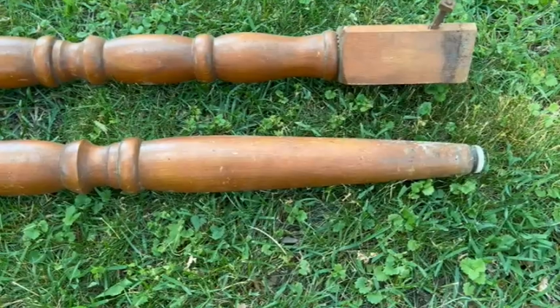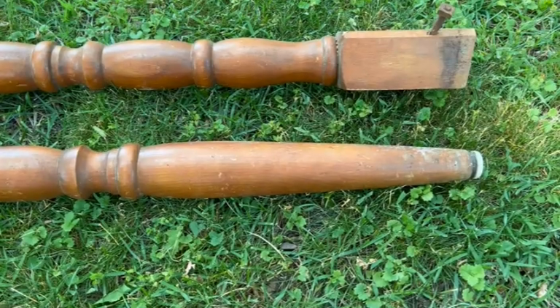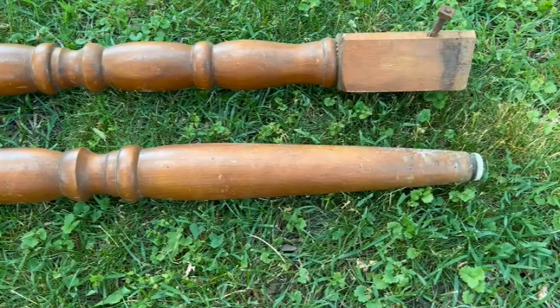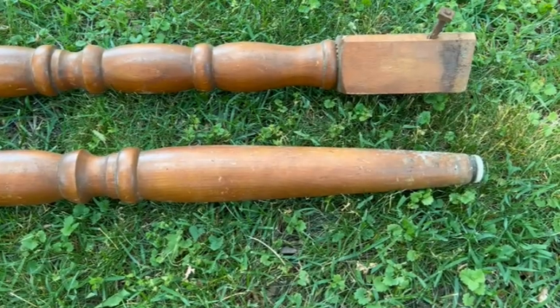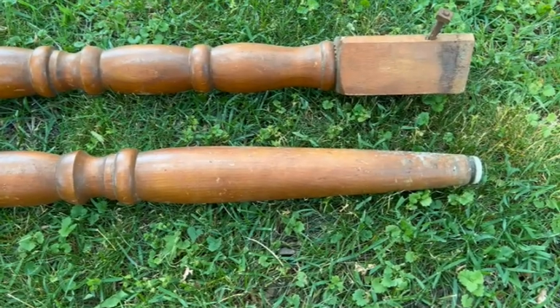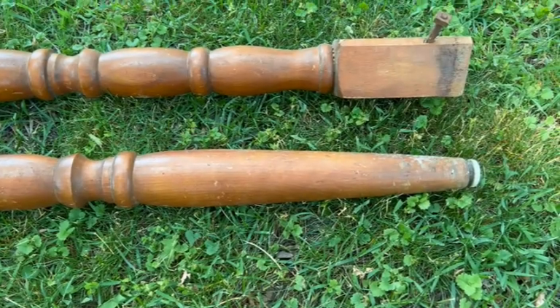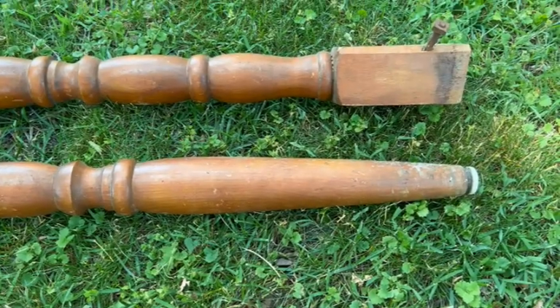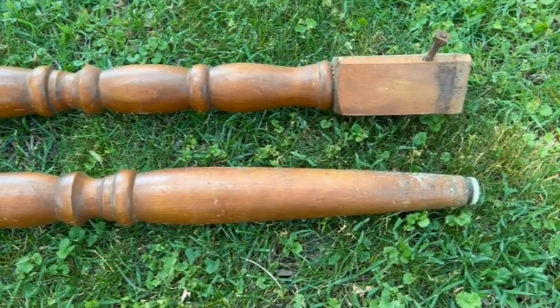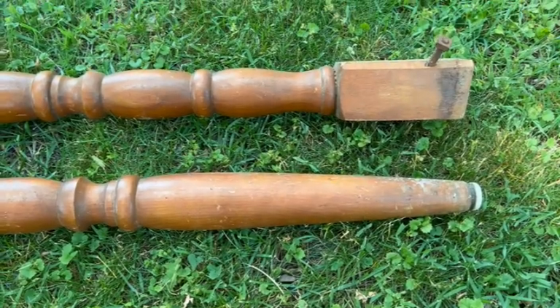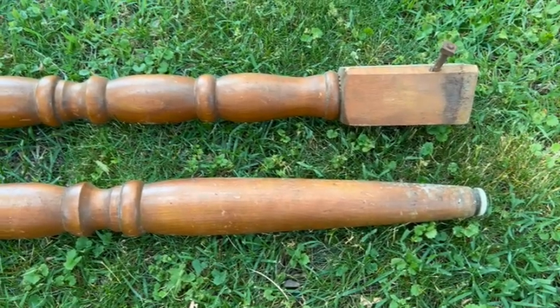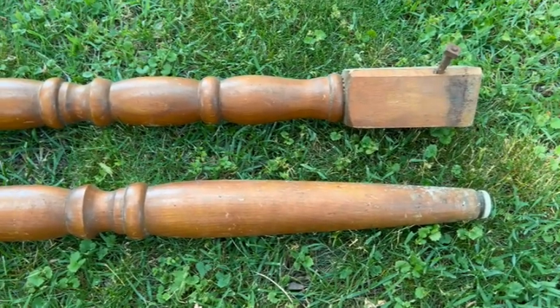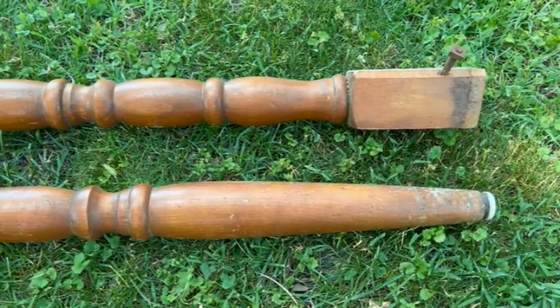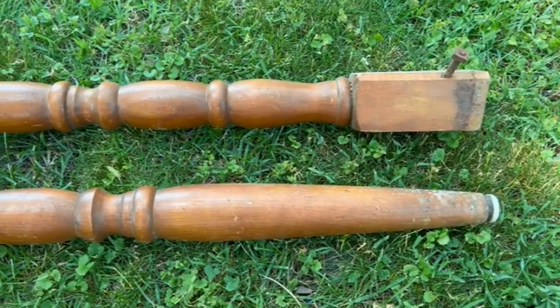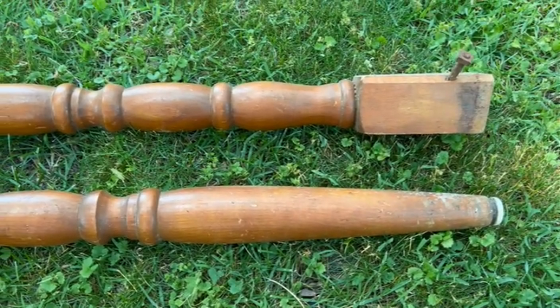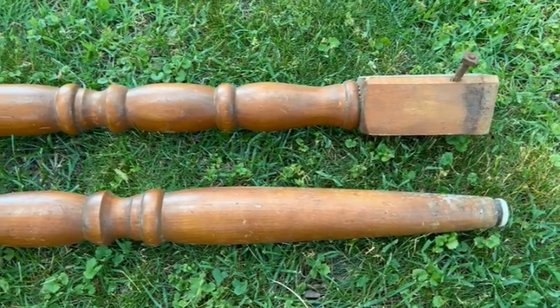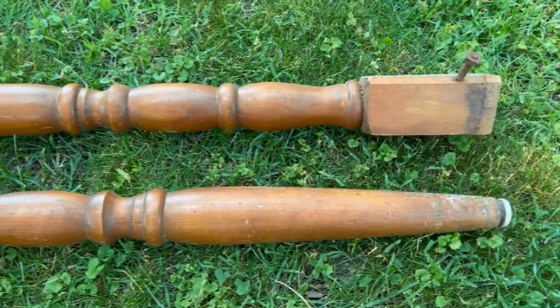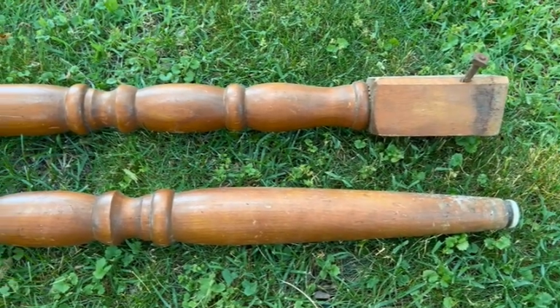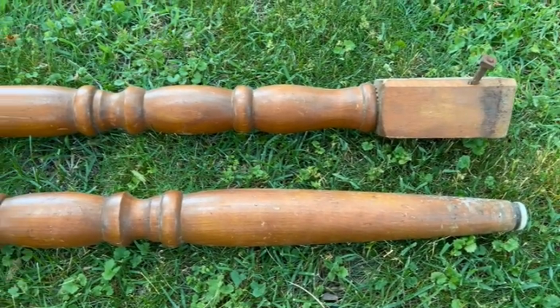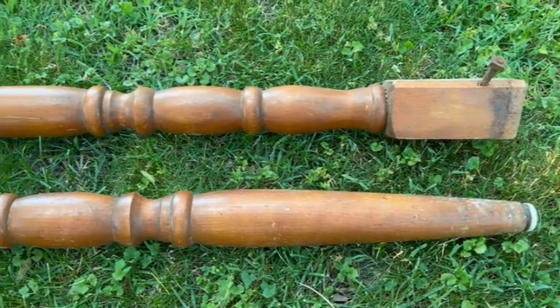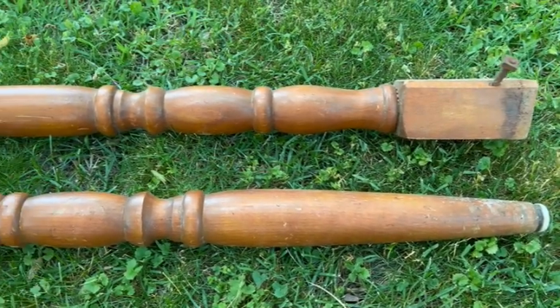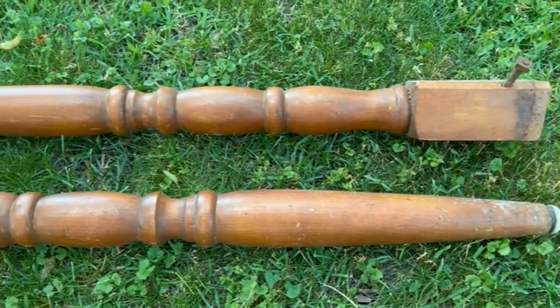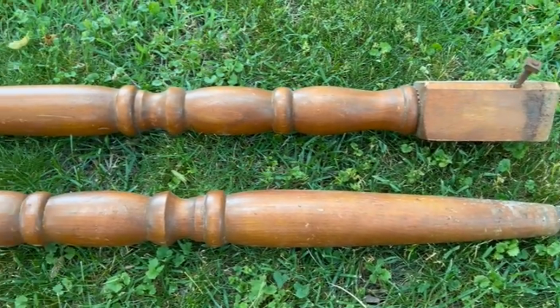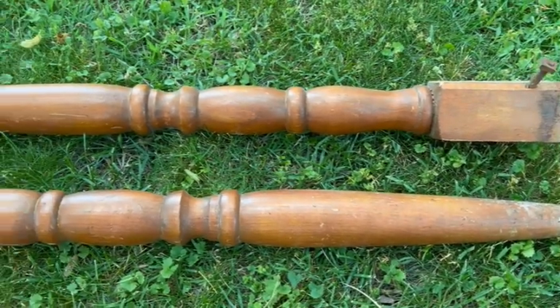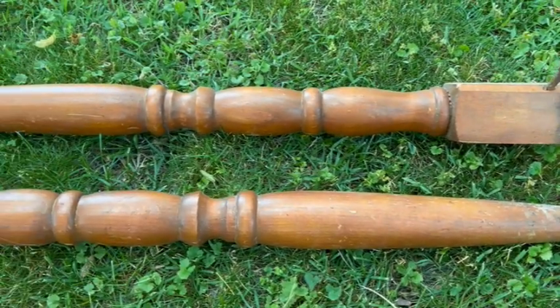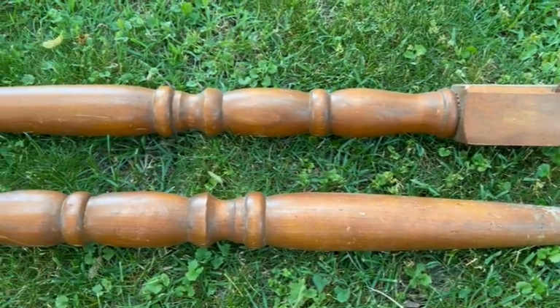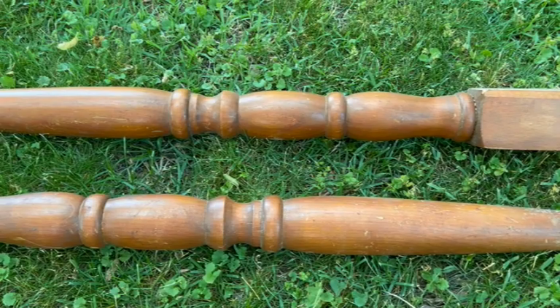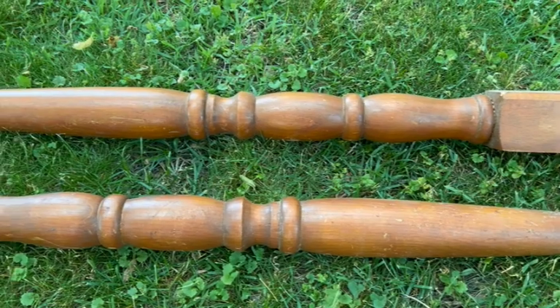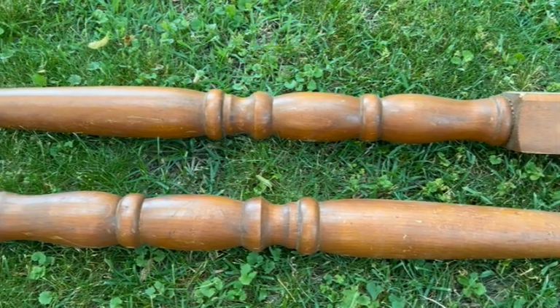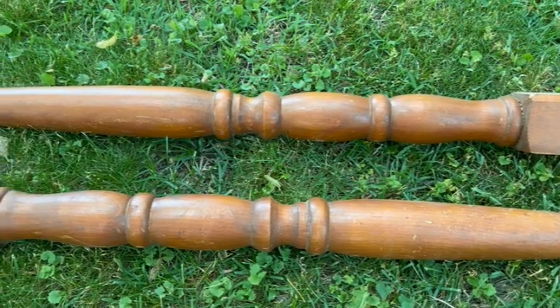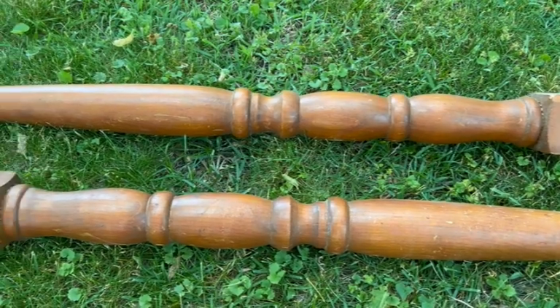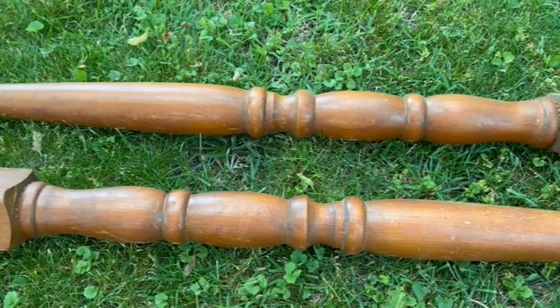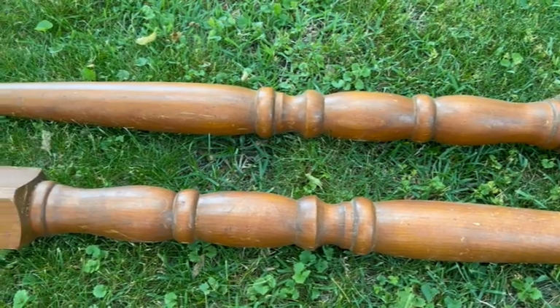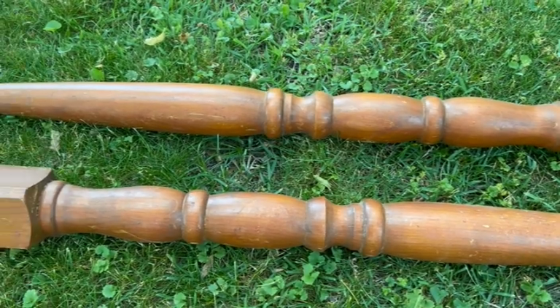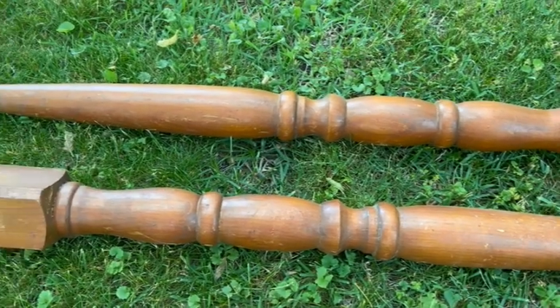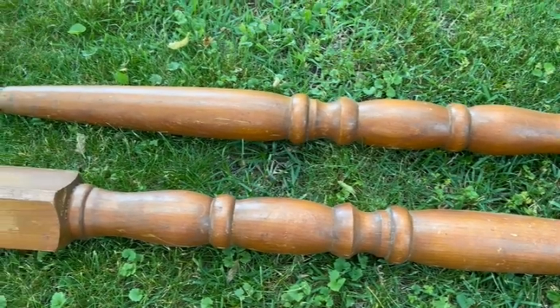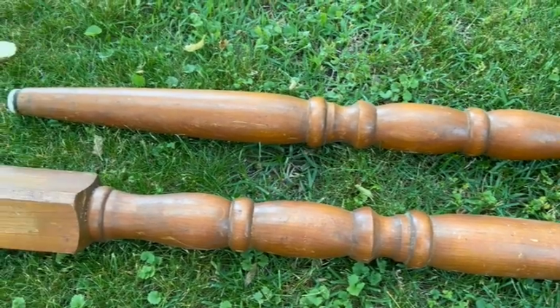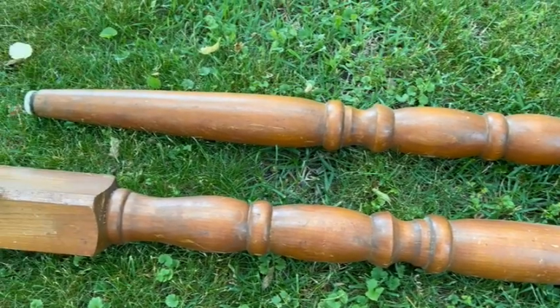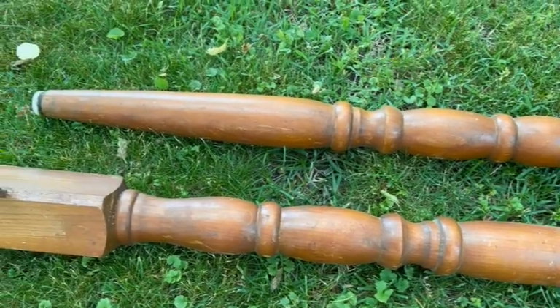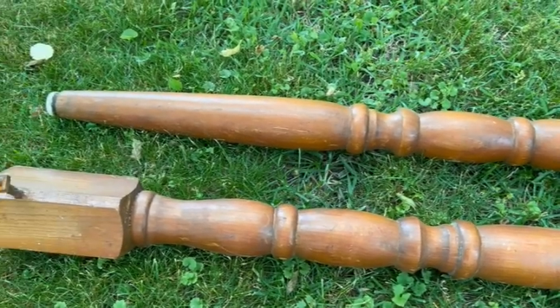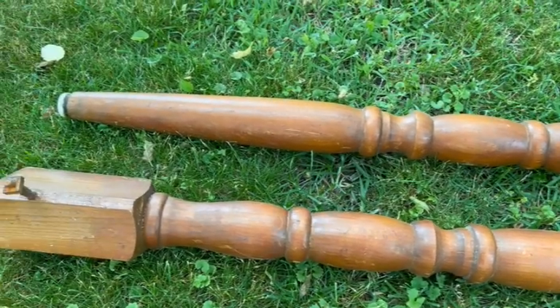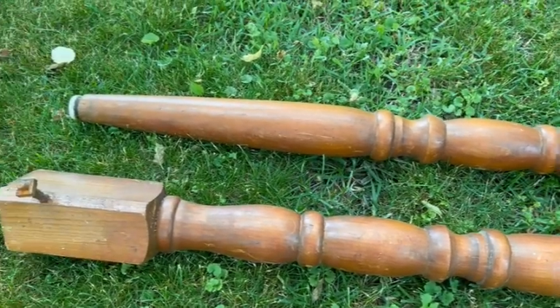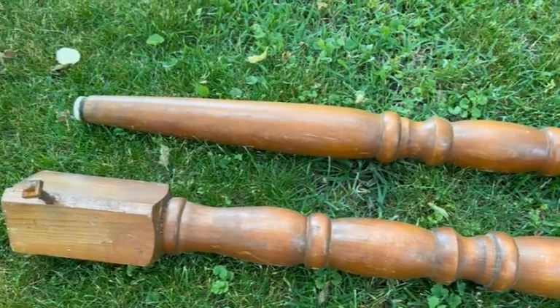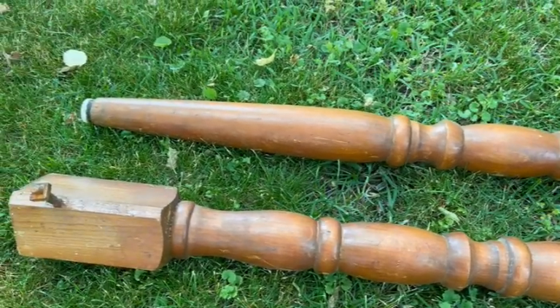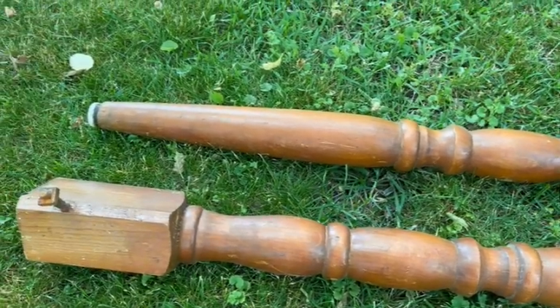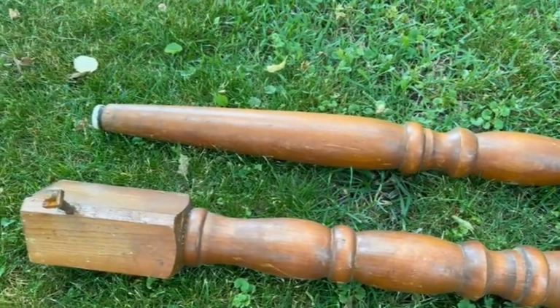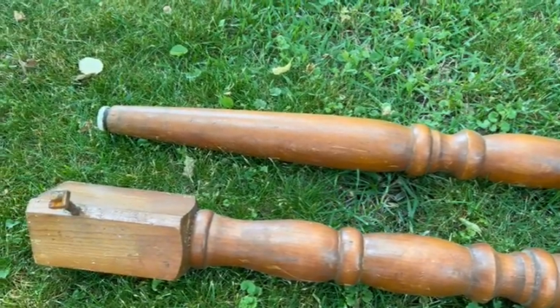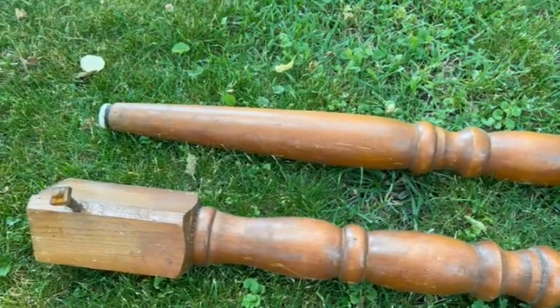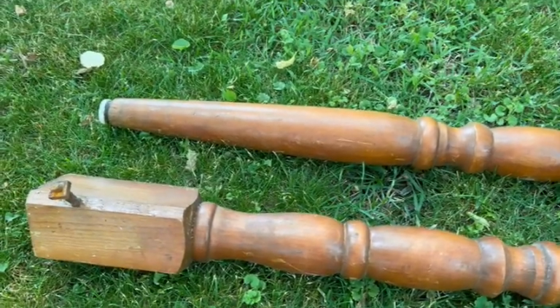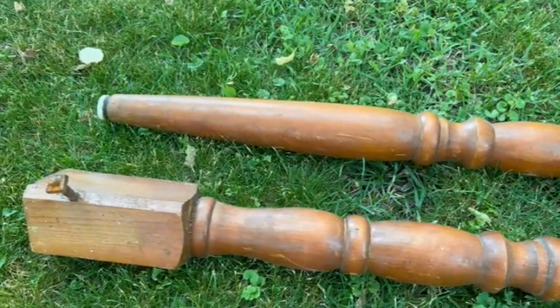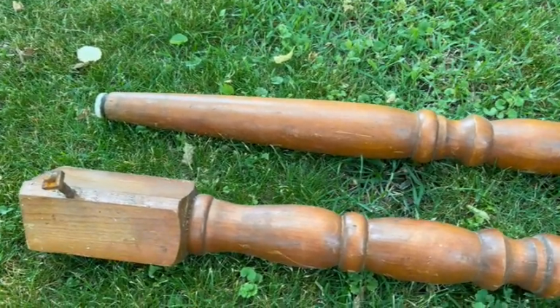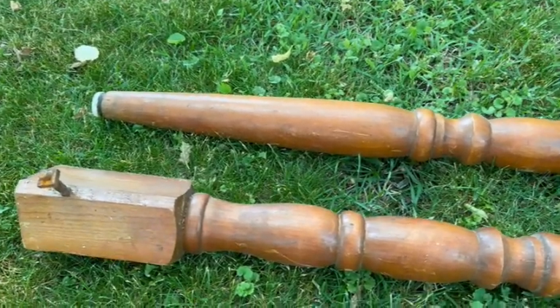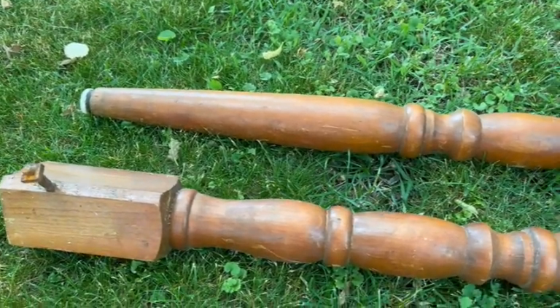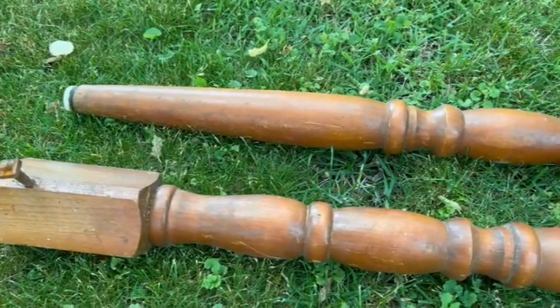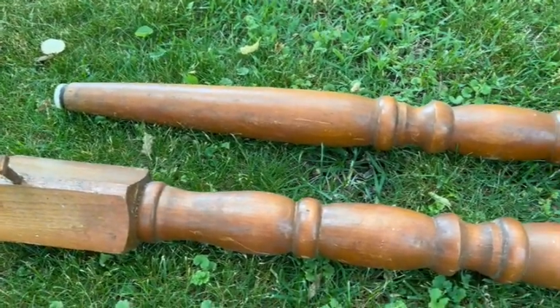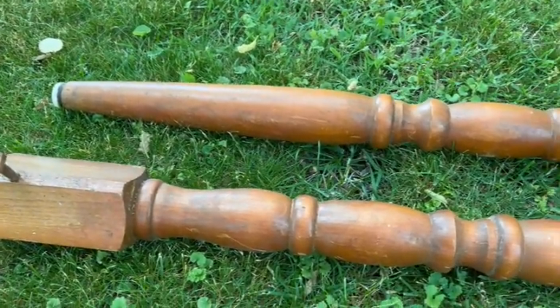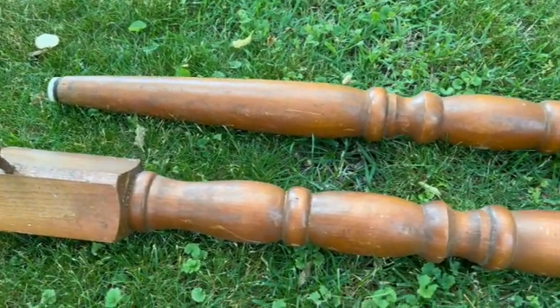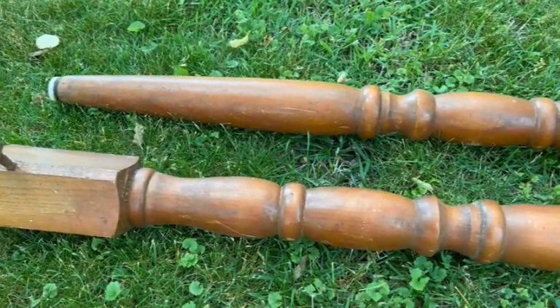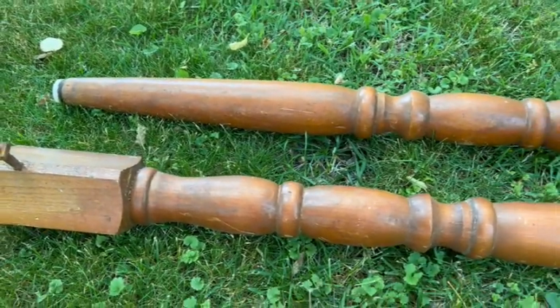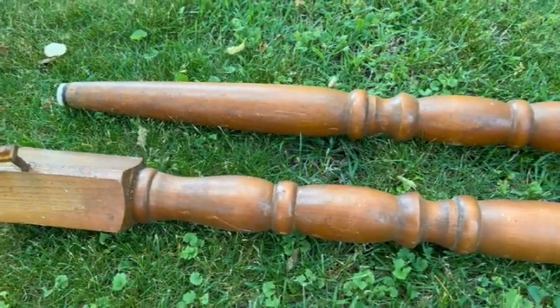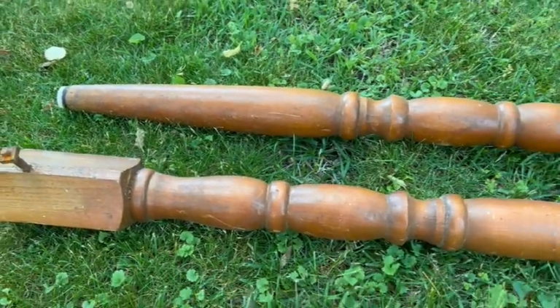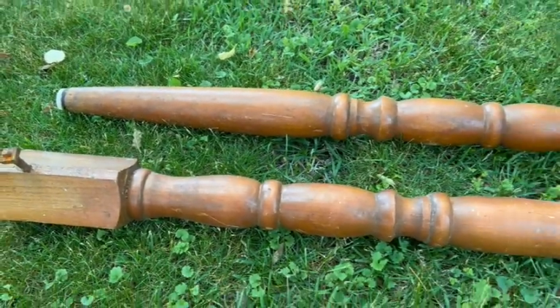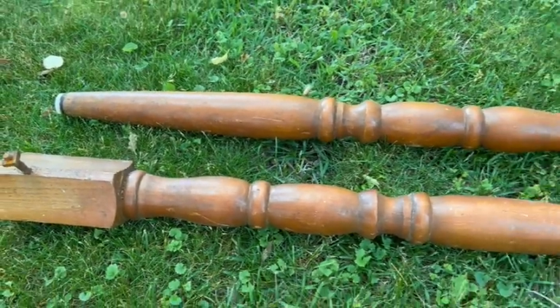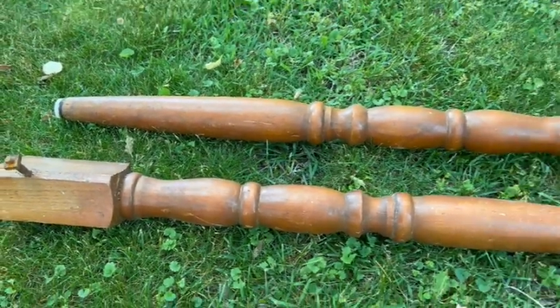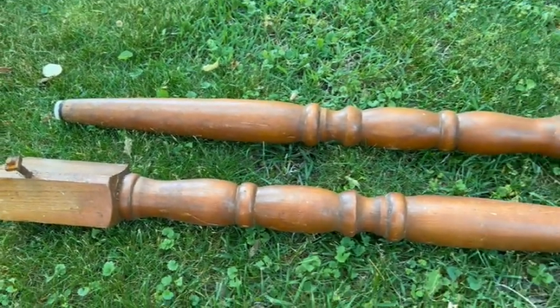These legs were another roadside find, and I'm telling you, if you find solid wood anywhere, you guys — free — grab it.